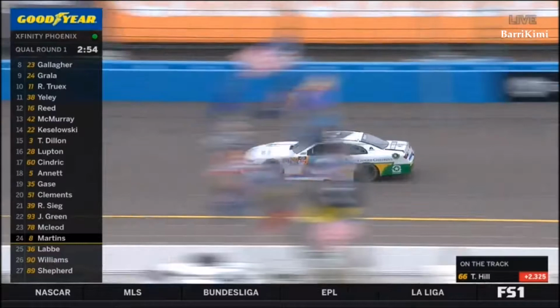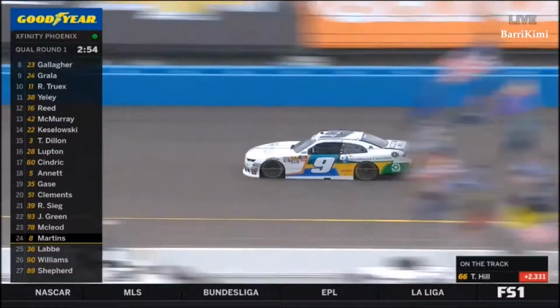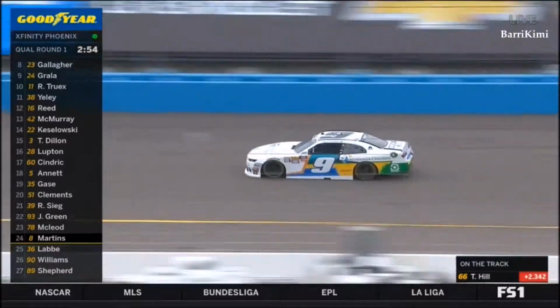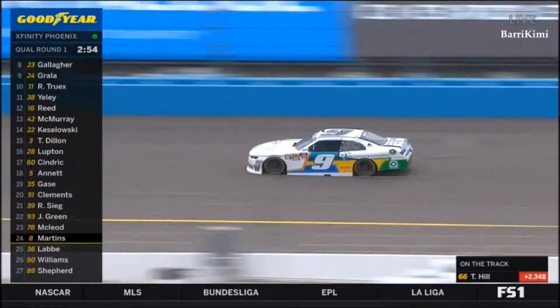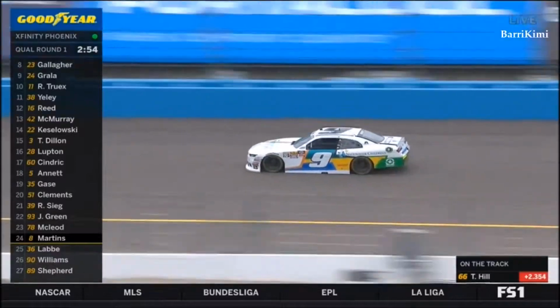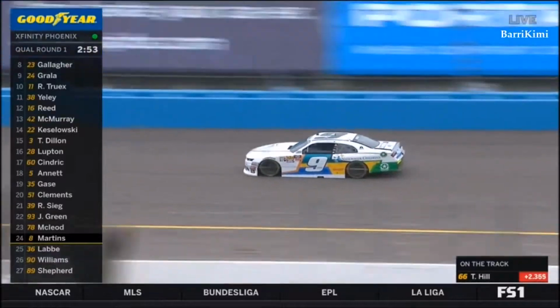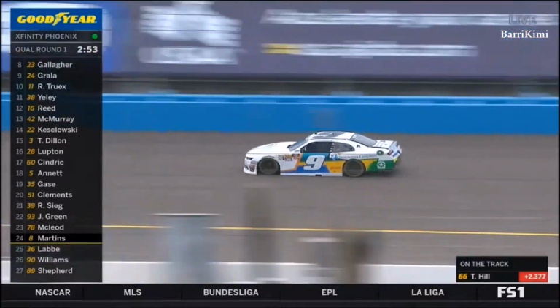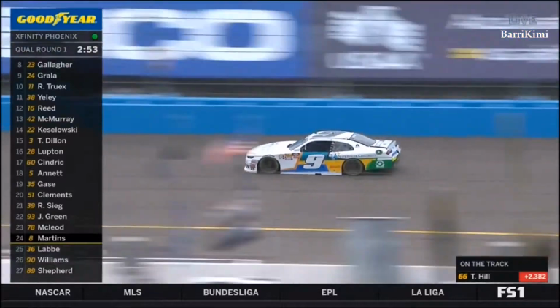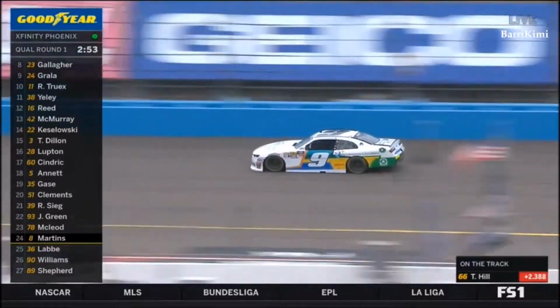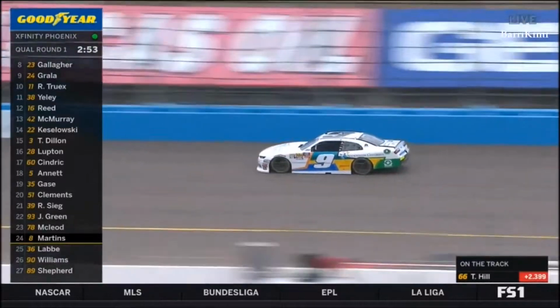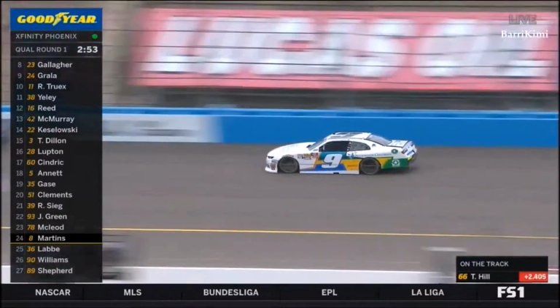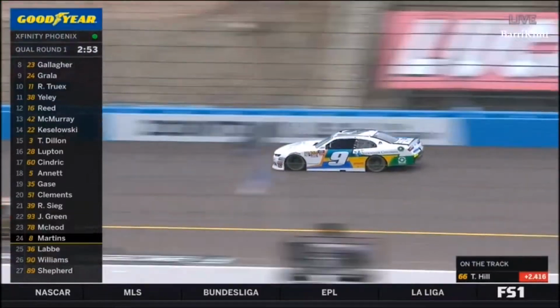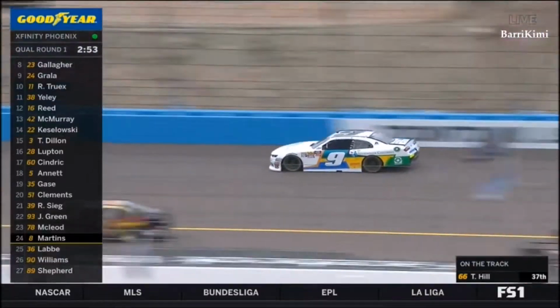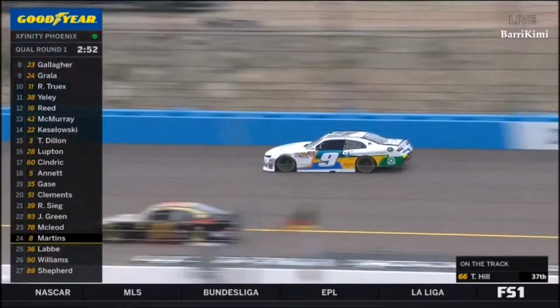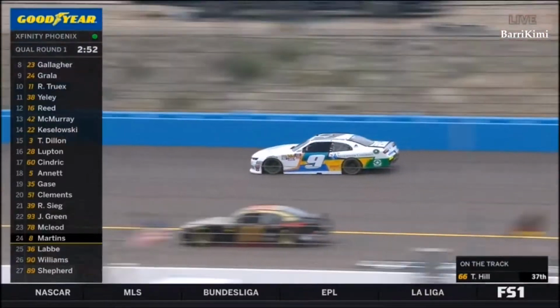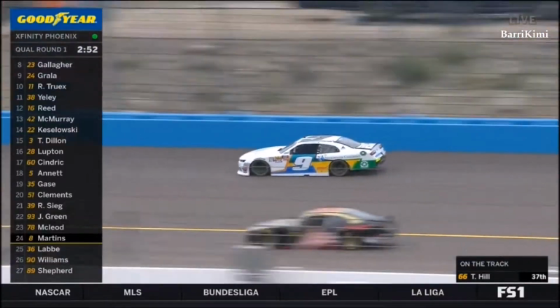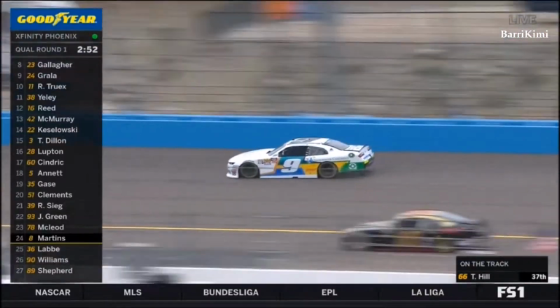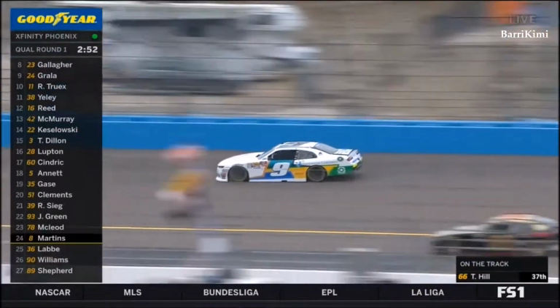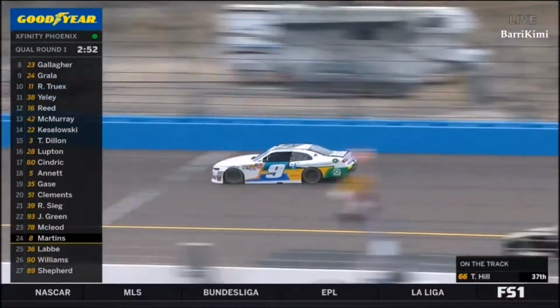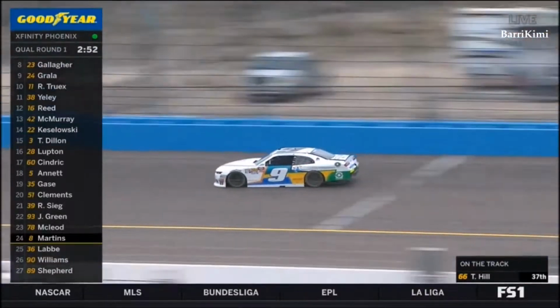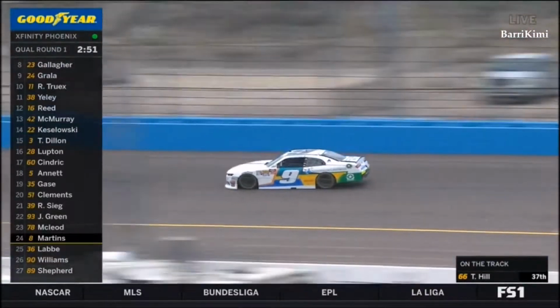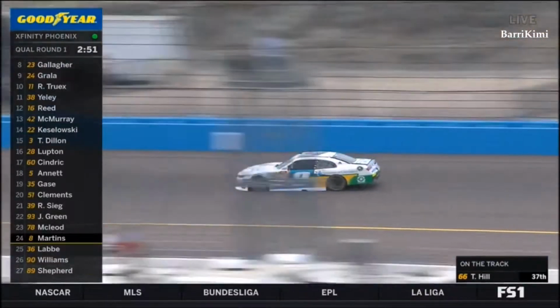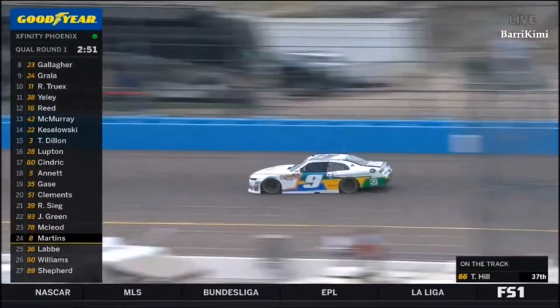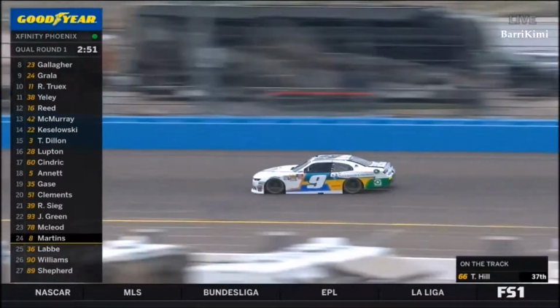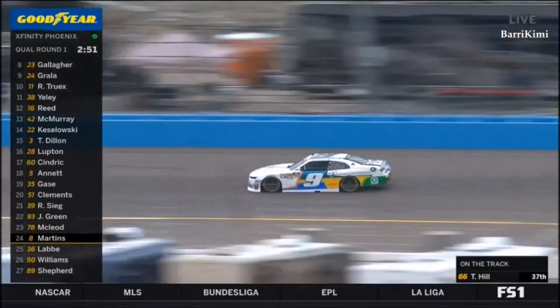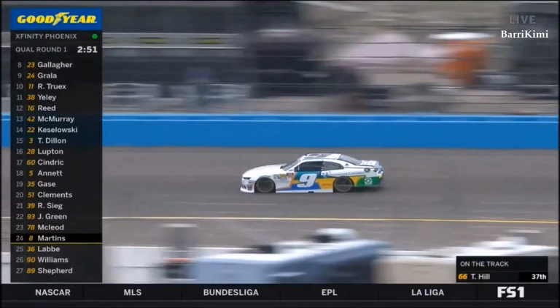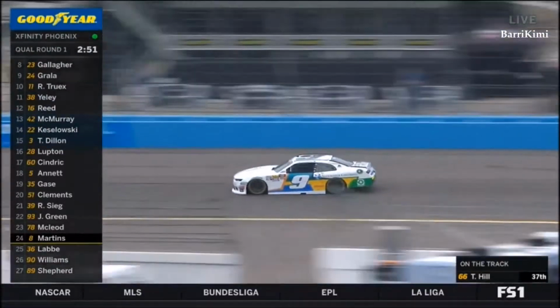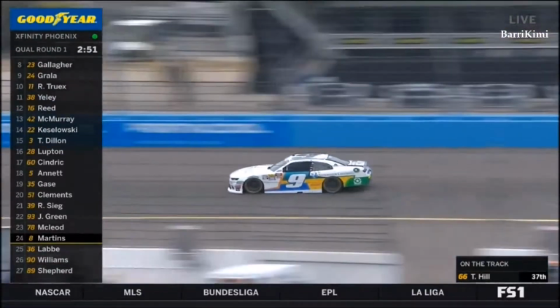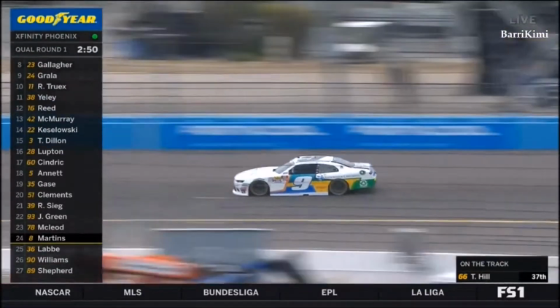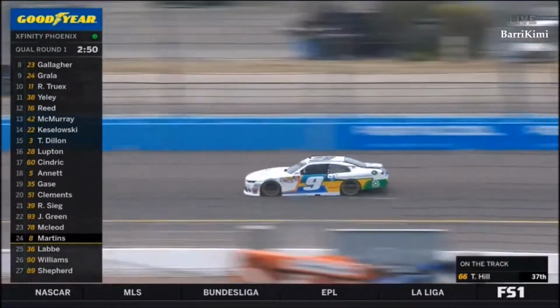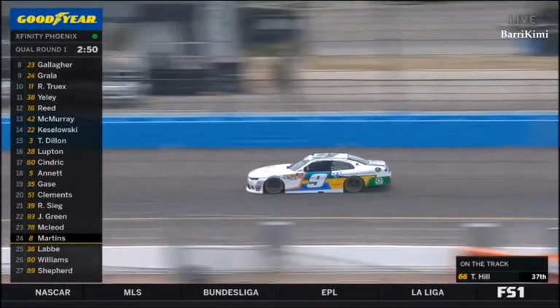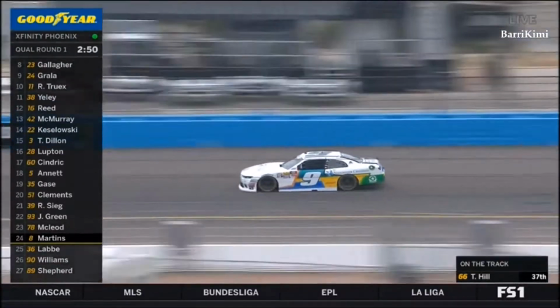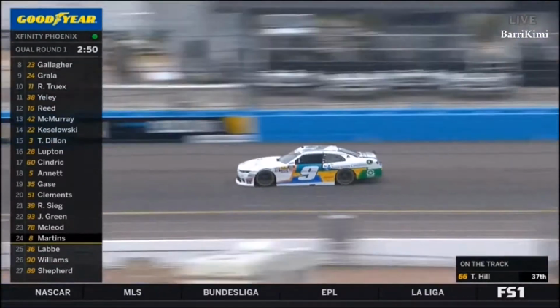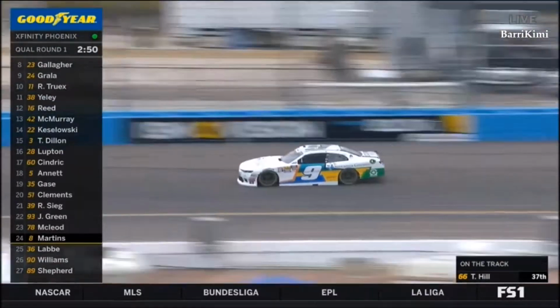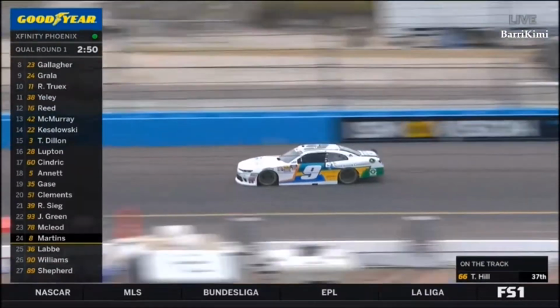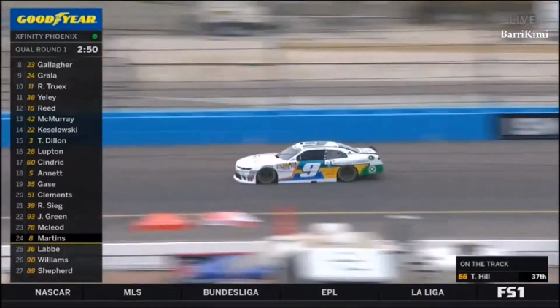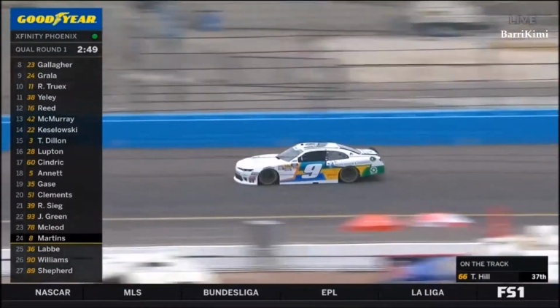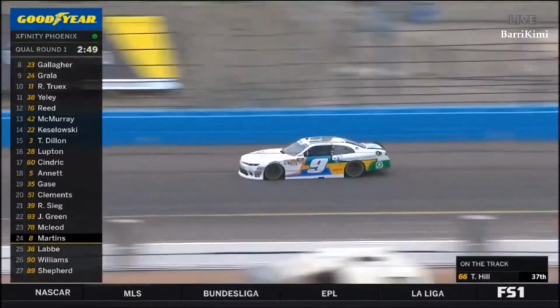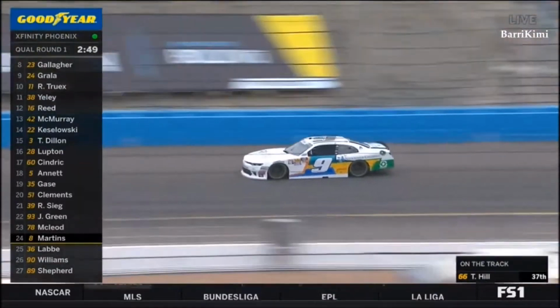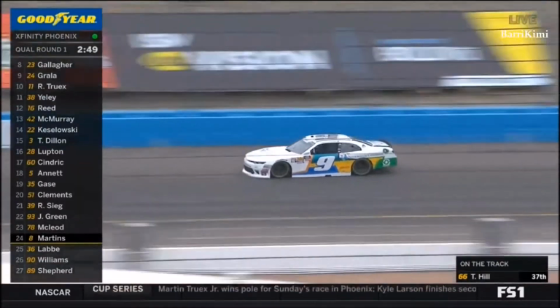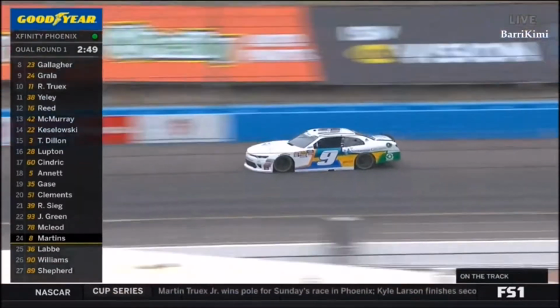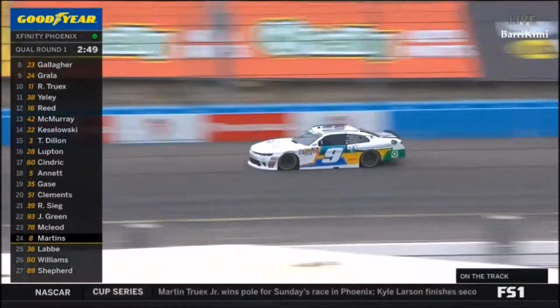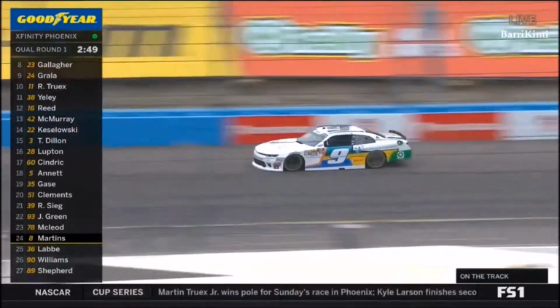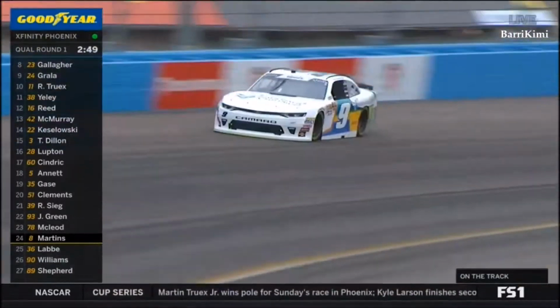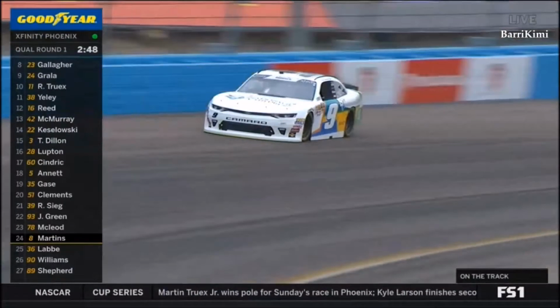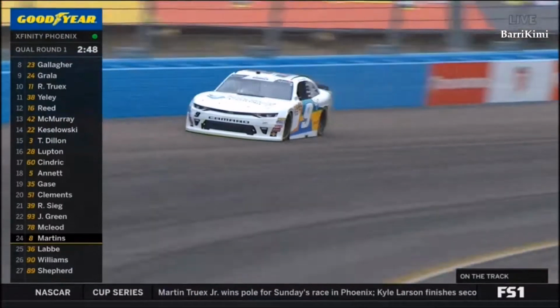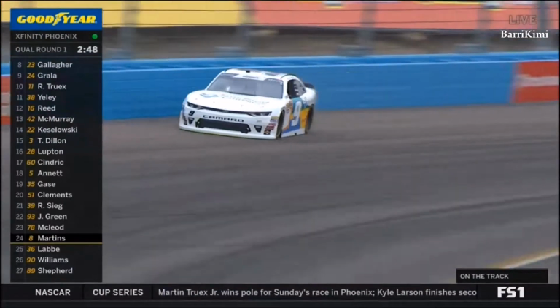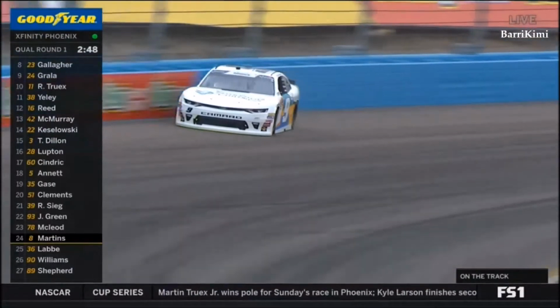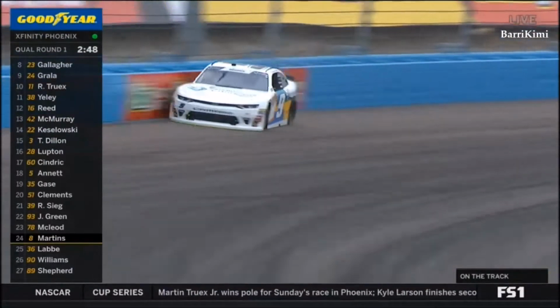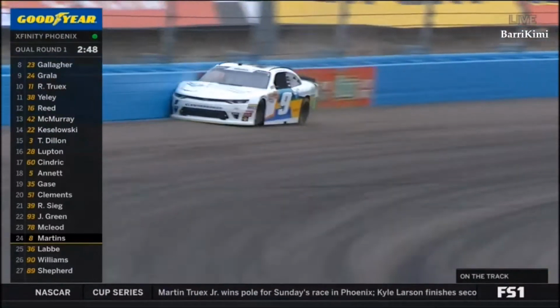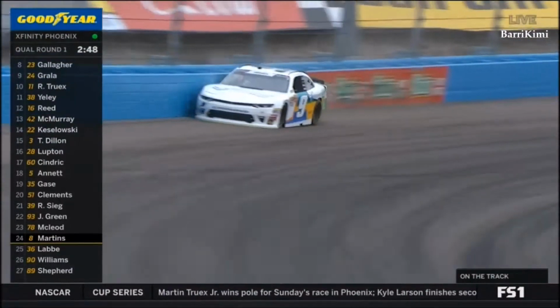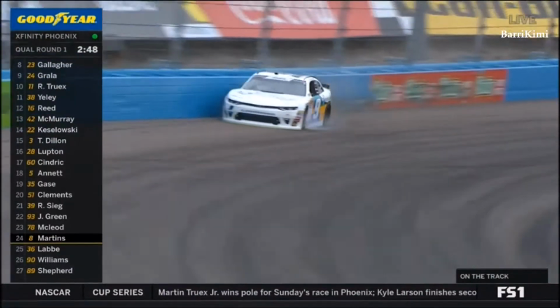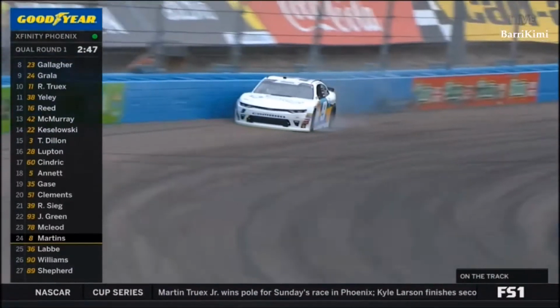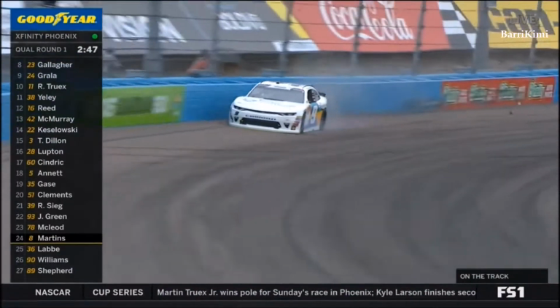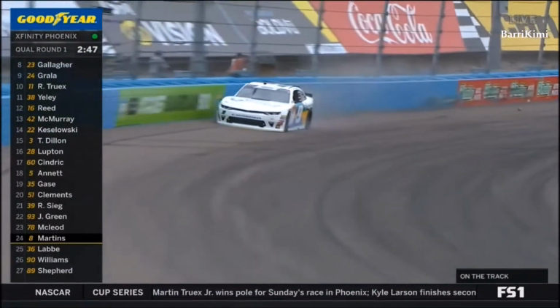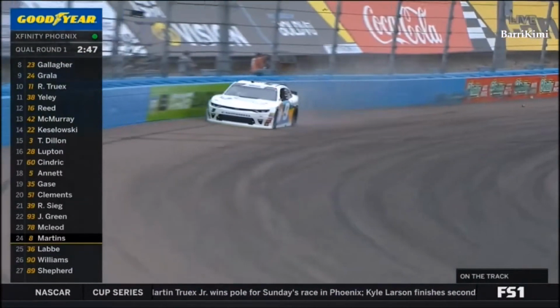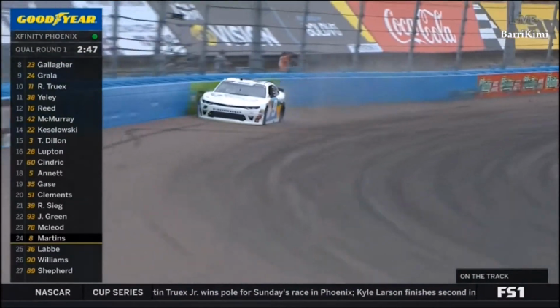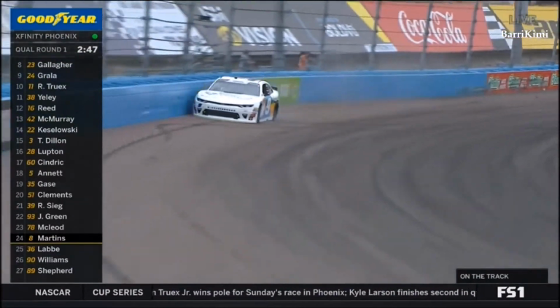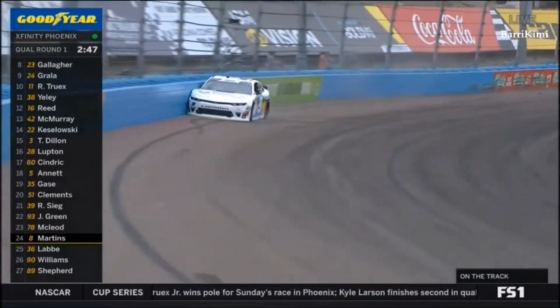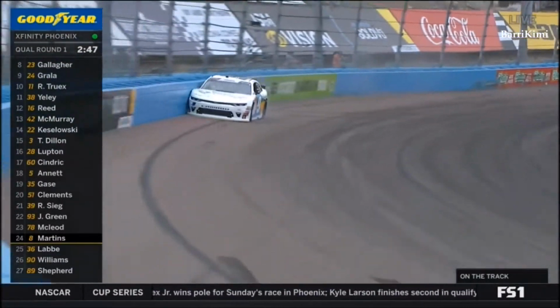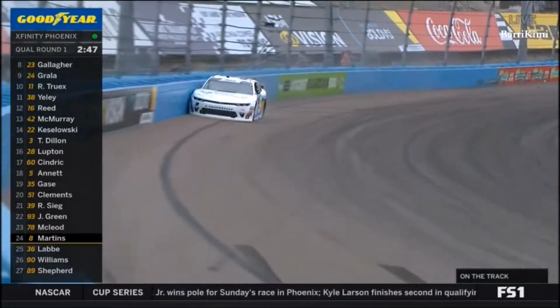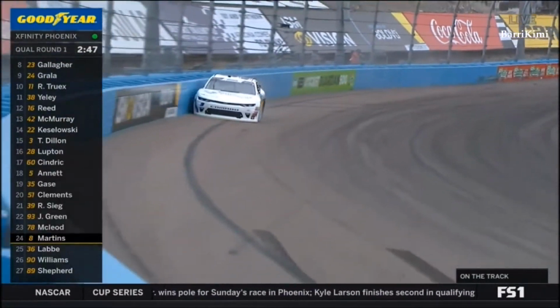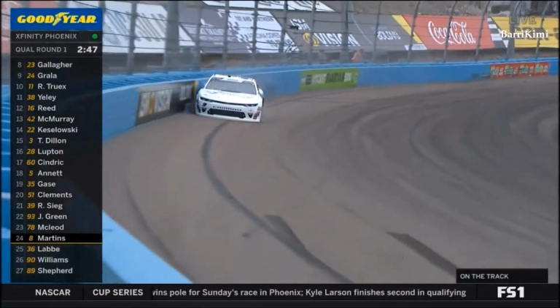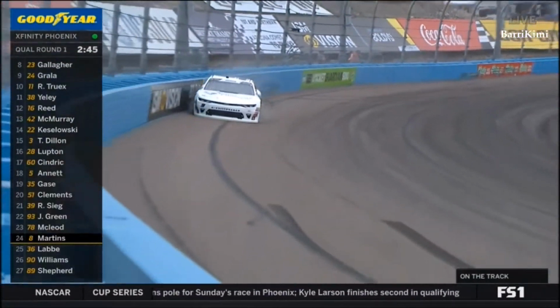It's time, which is 28 flat right now for Tommy Joe Martins. Also waiting till late in the session is the rookie Tyler Reddick. And that car smacks the wall.